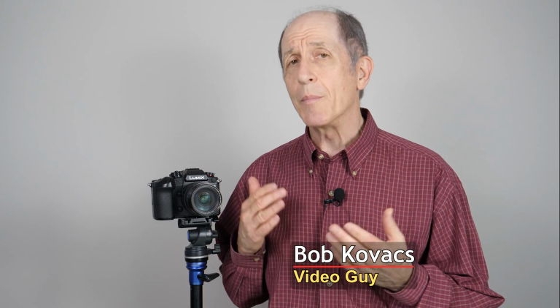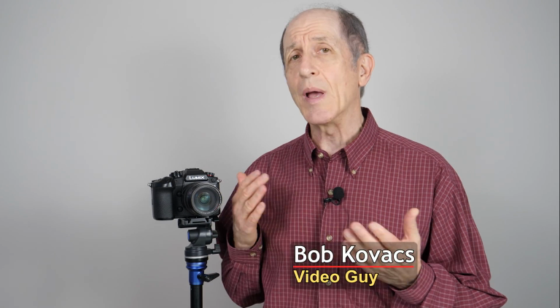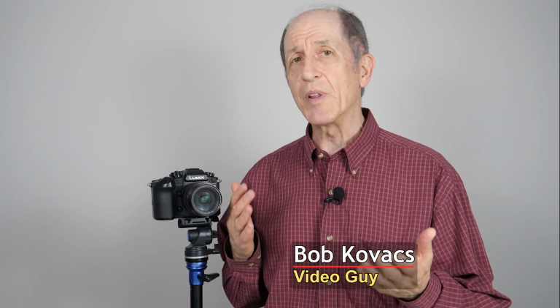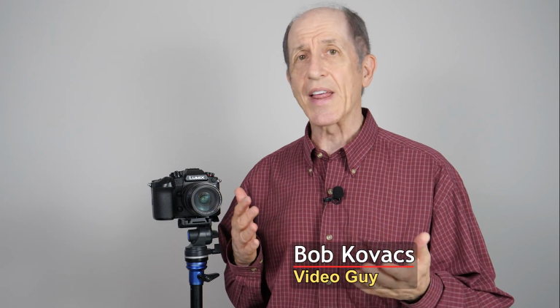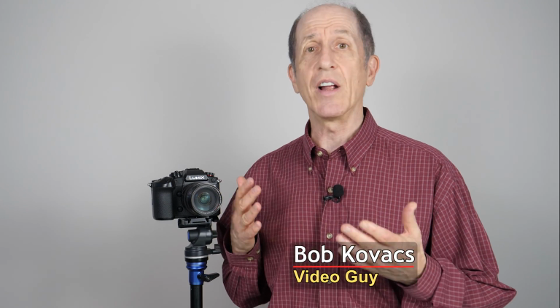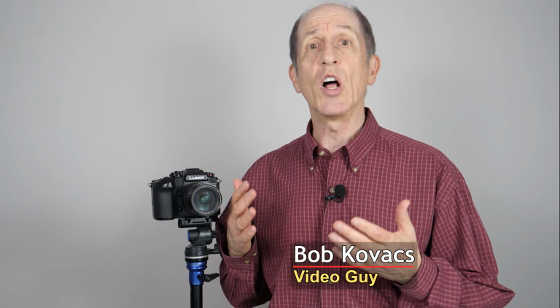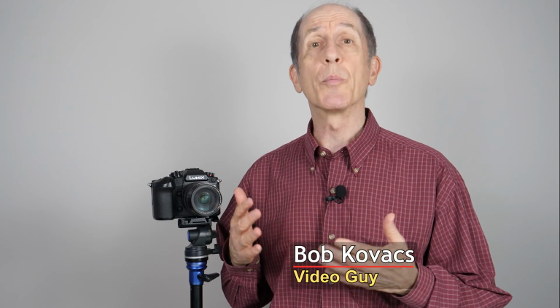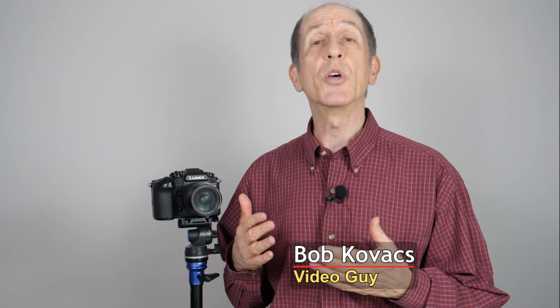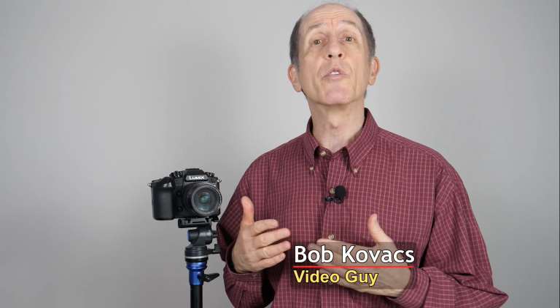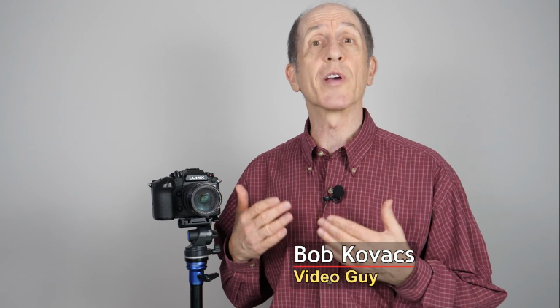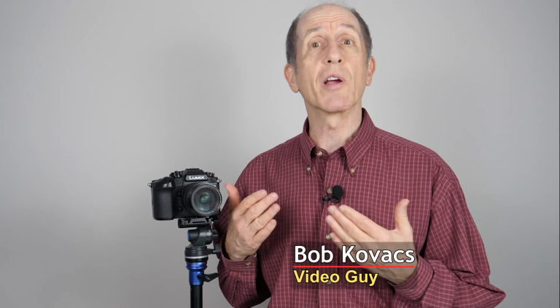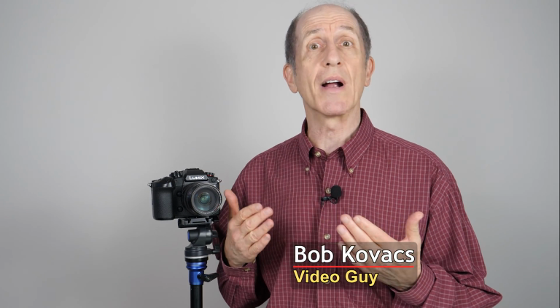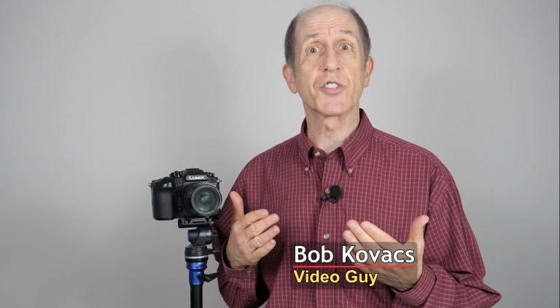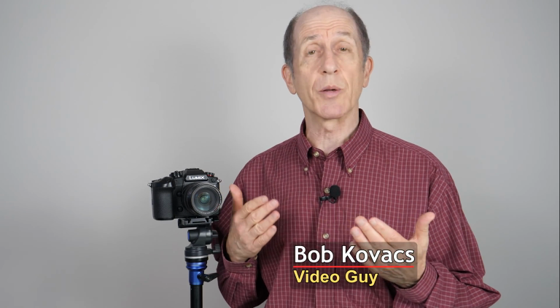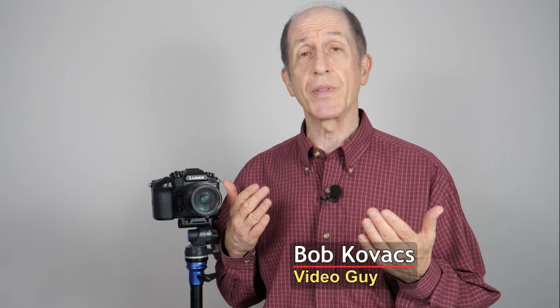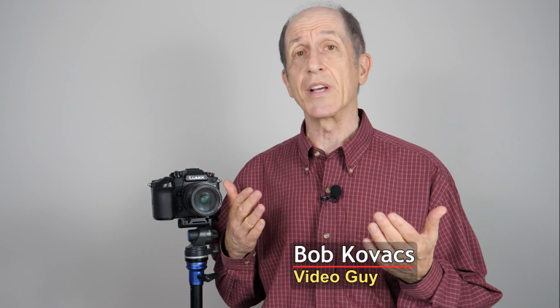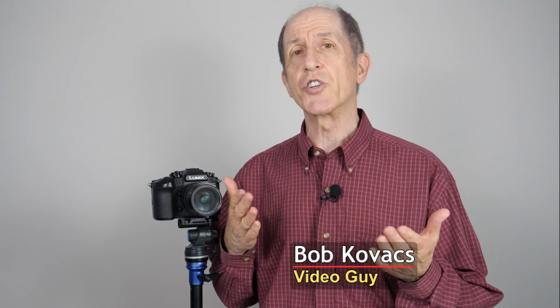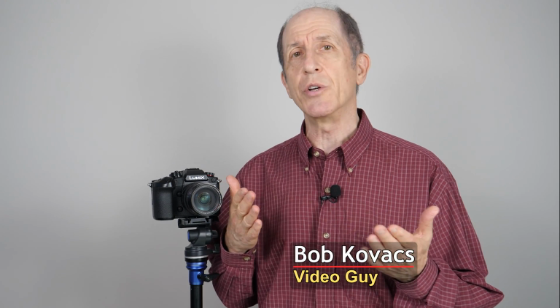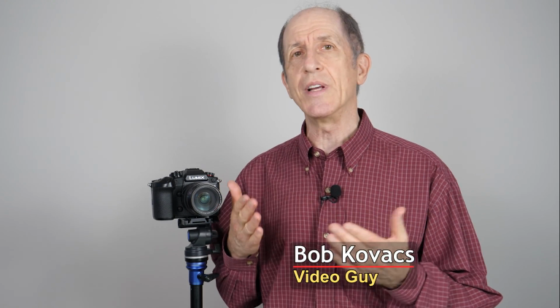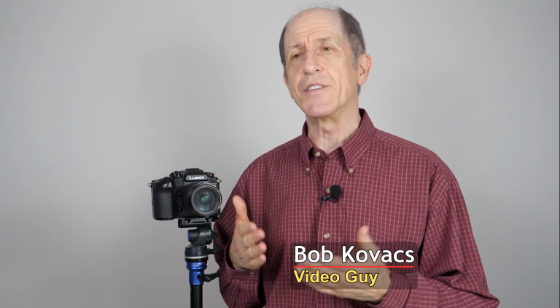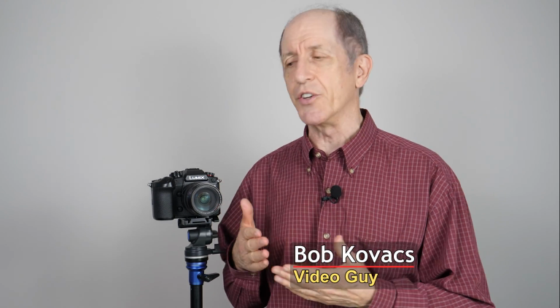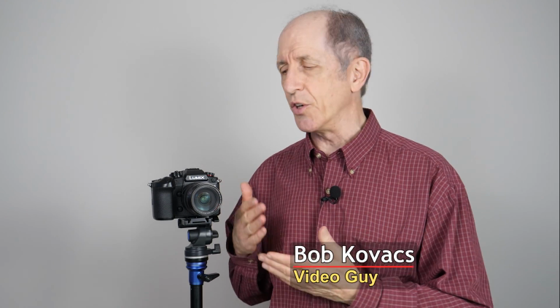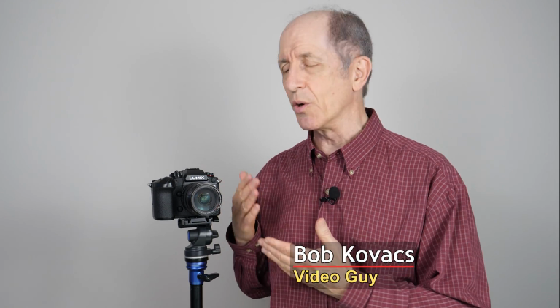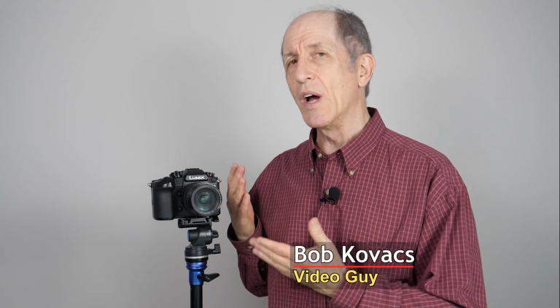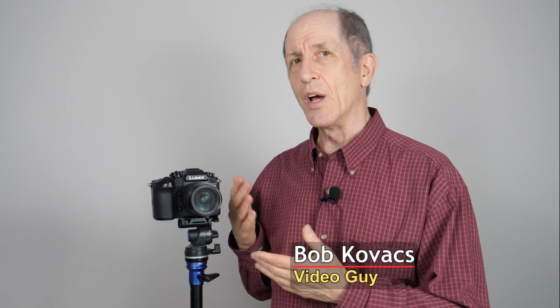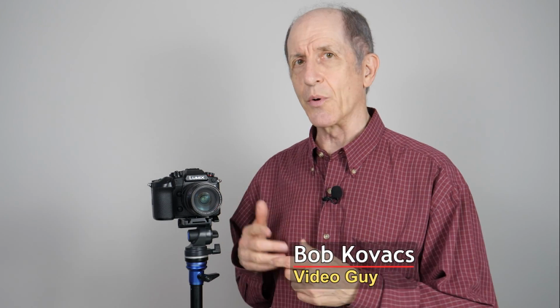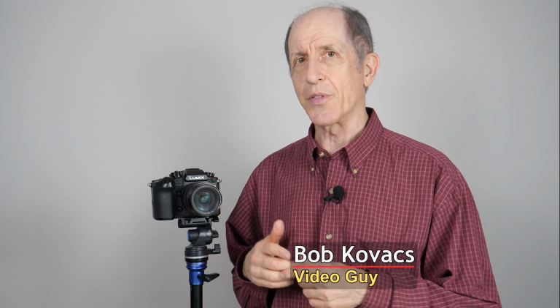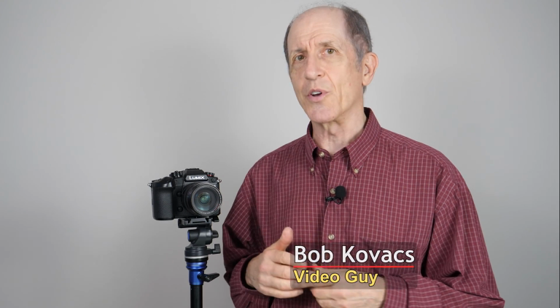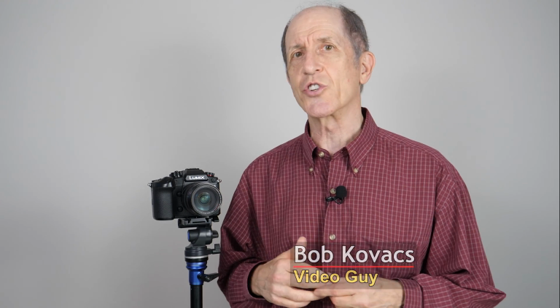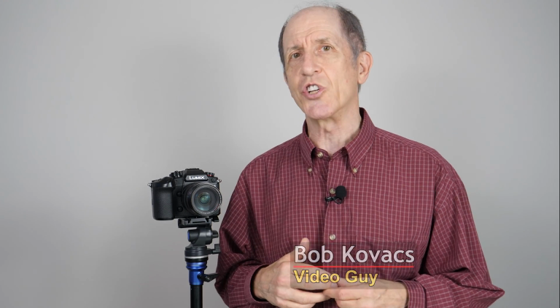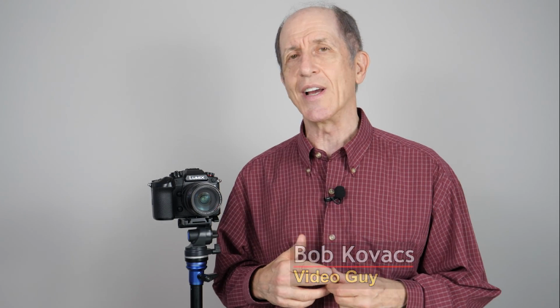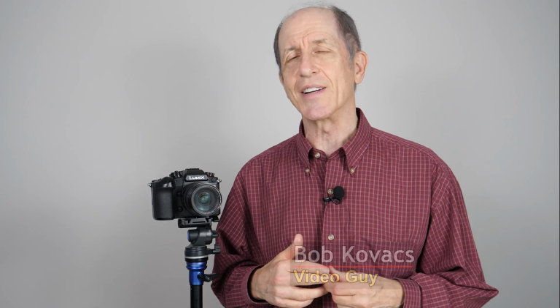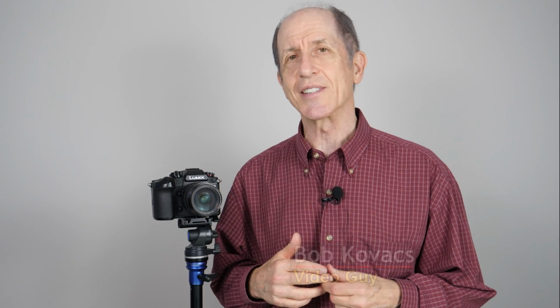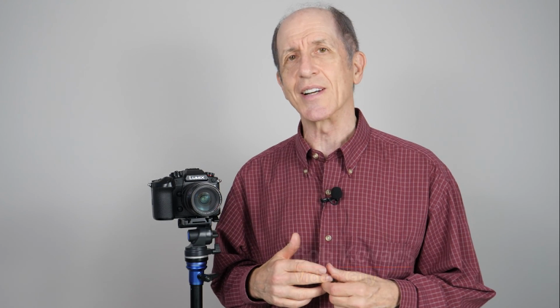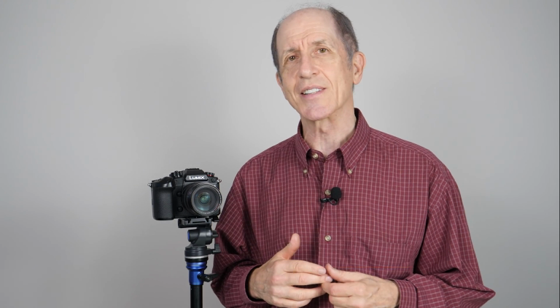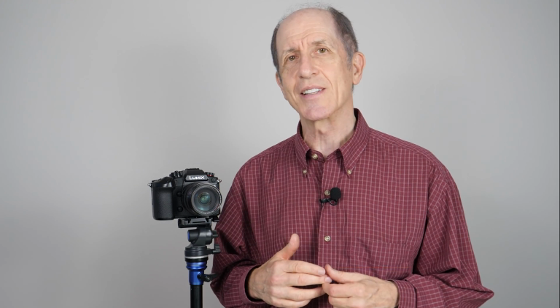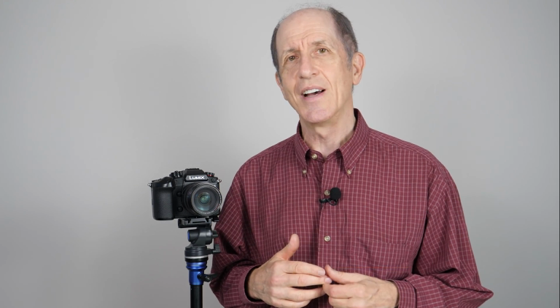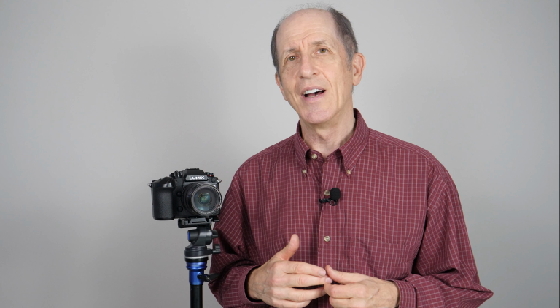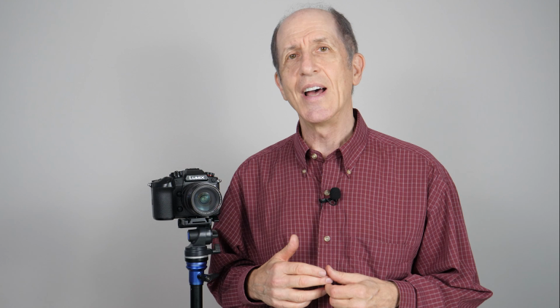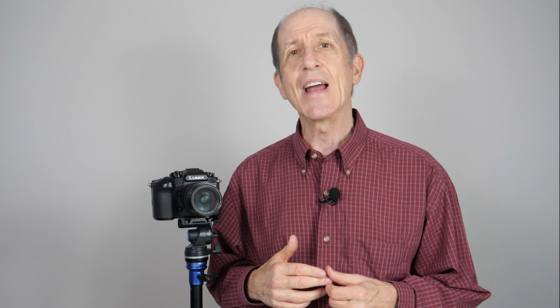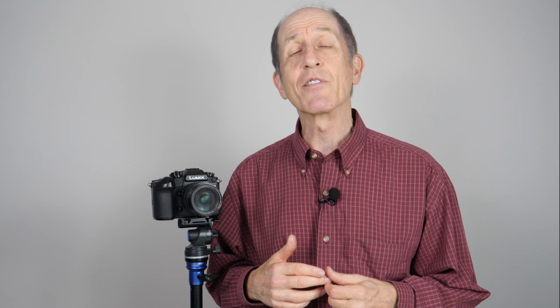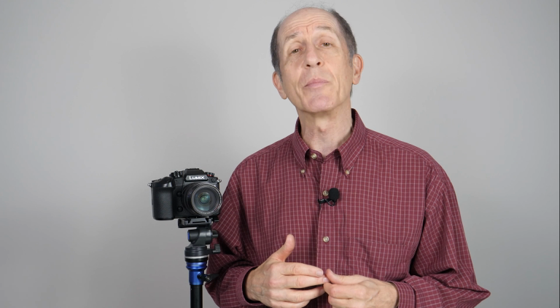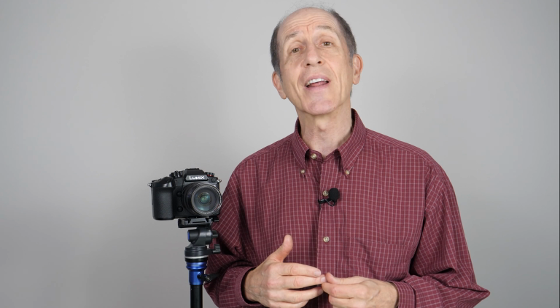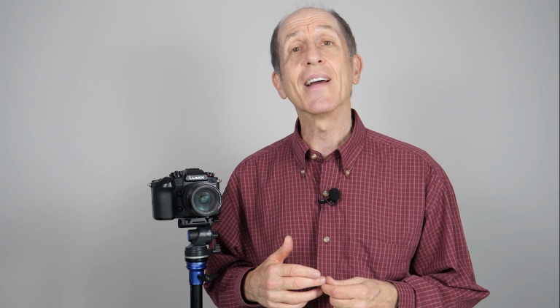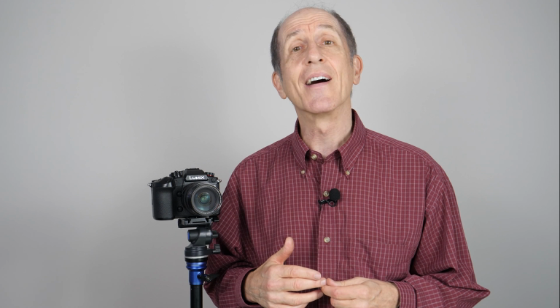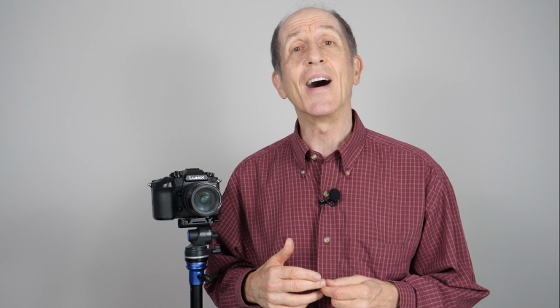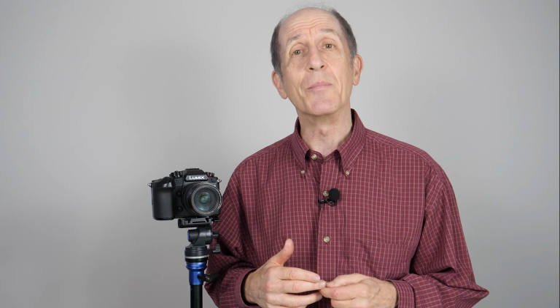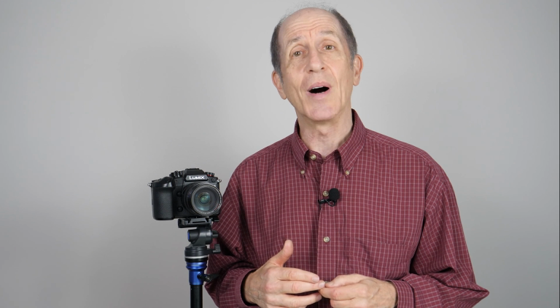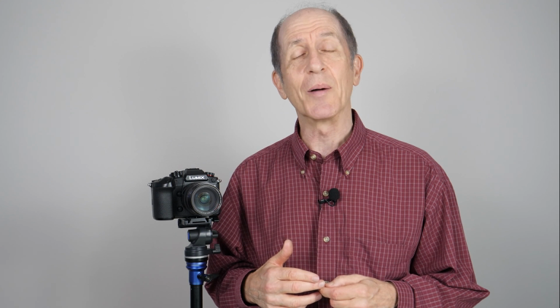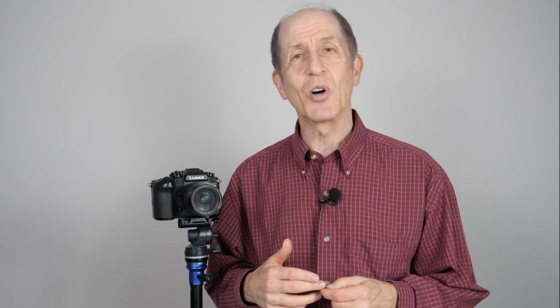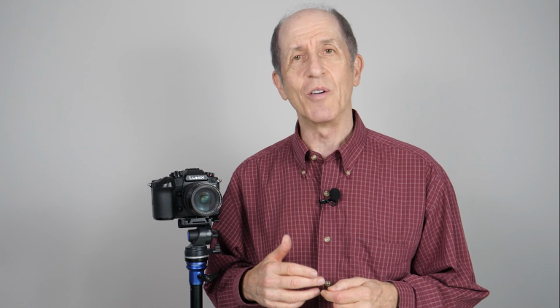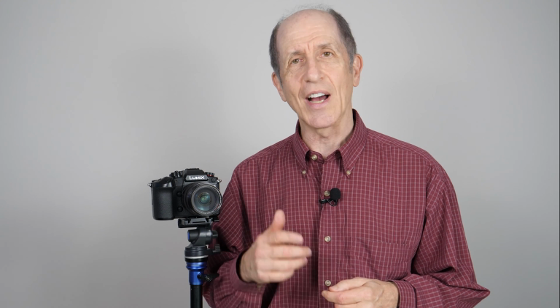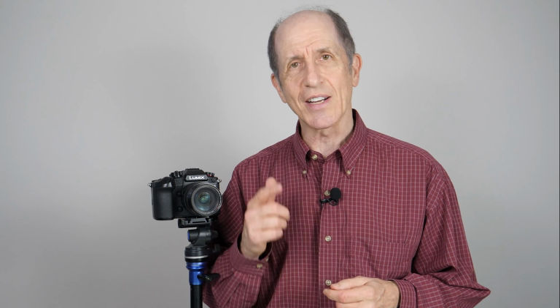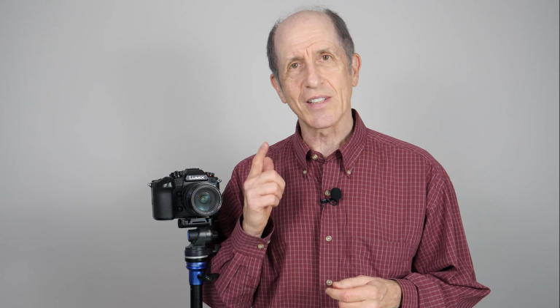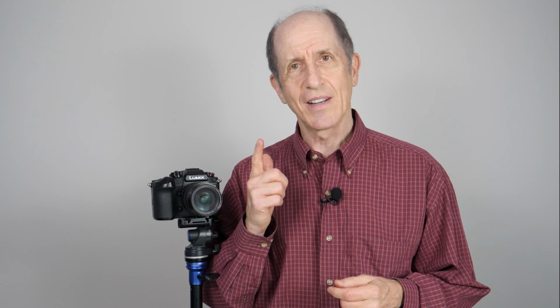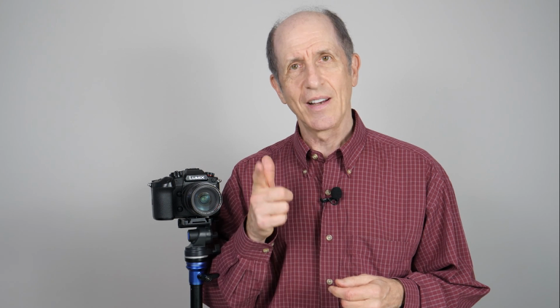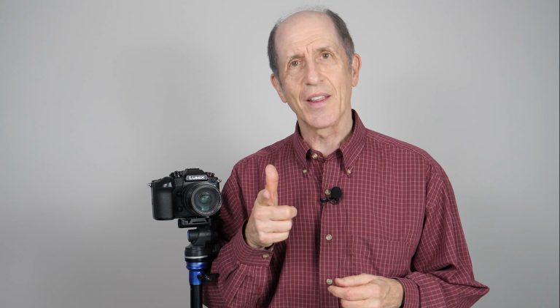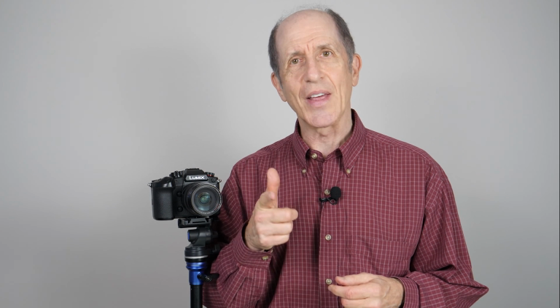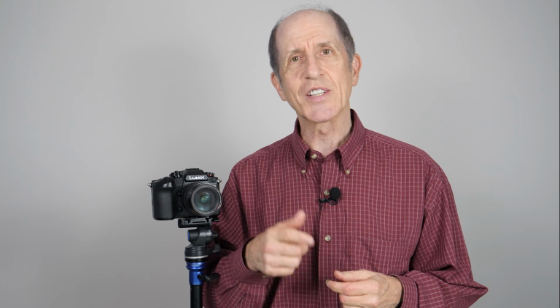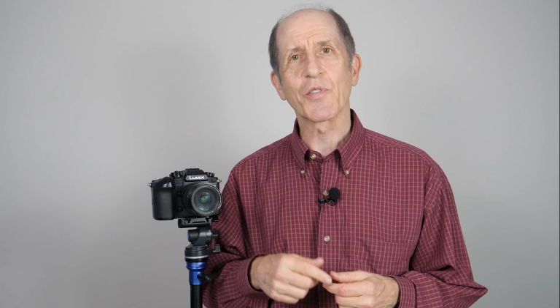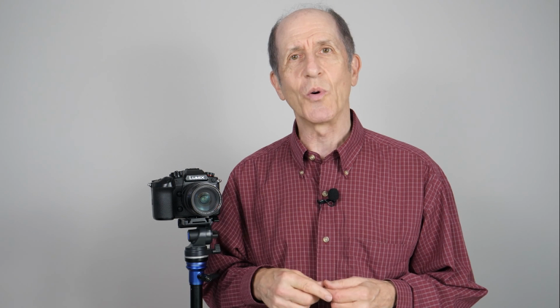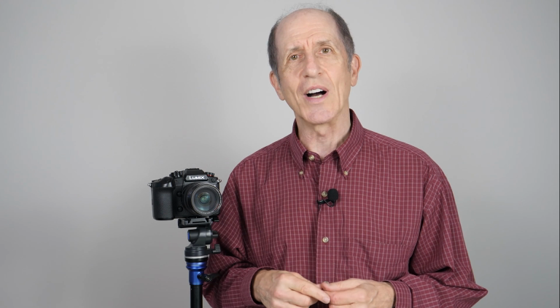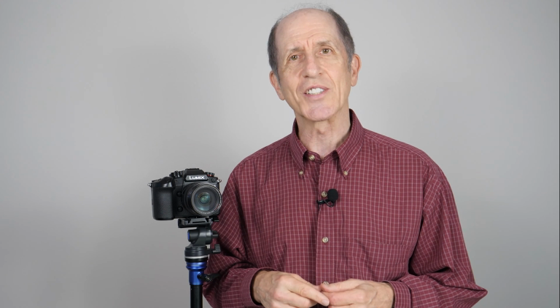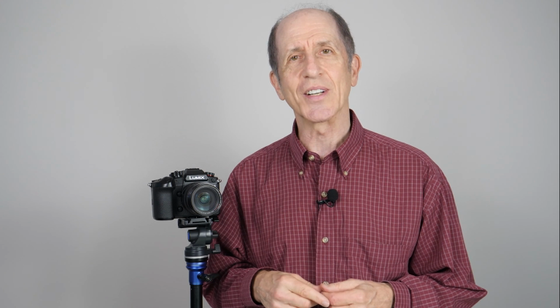That's what I know about the battery secrets for the Panasonic GH6 camera. Maybe that'll help you figure out some things you need to do with your GH6. Hey everybody, I'm Bob Kovacs — thanks for watching.